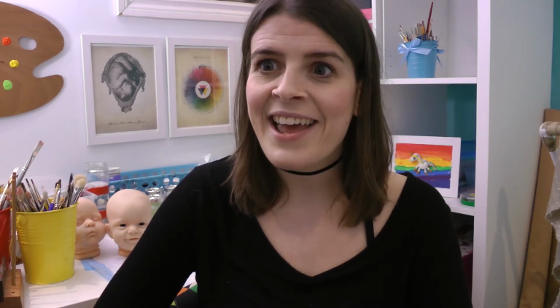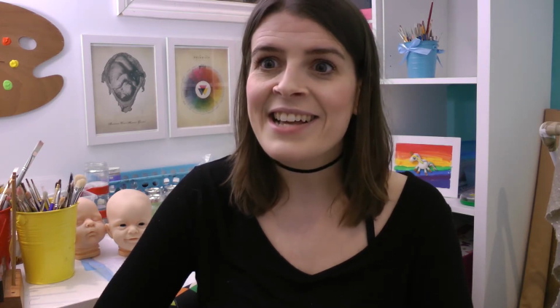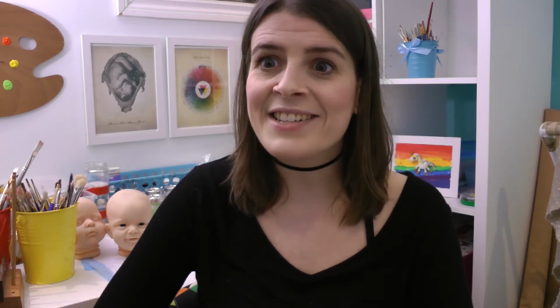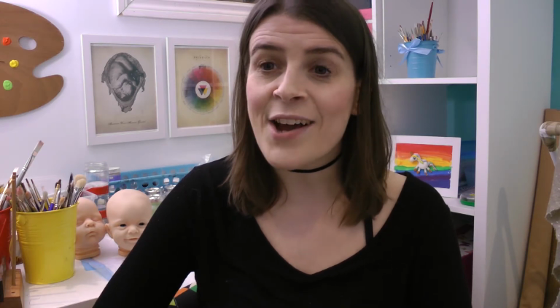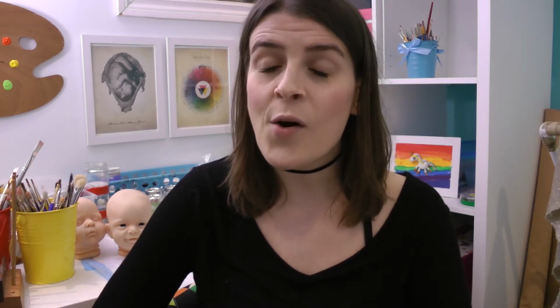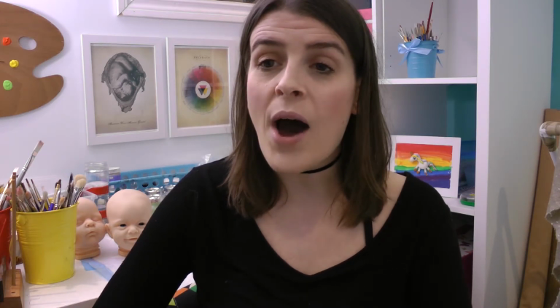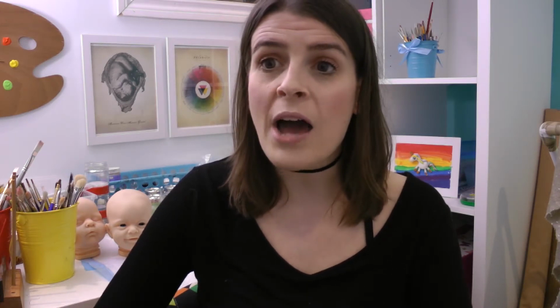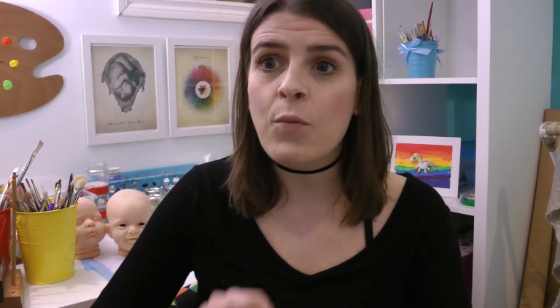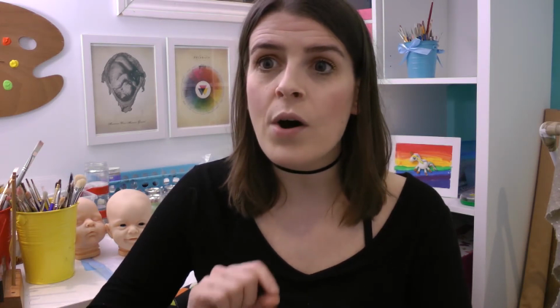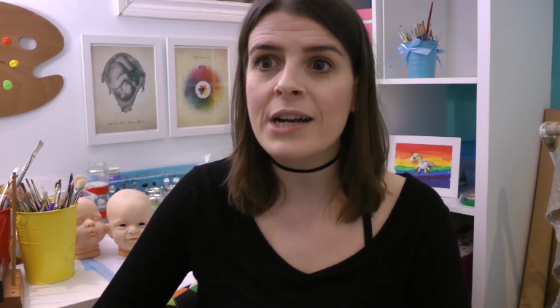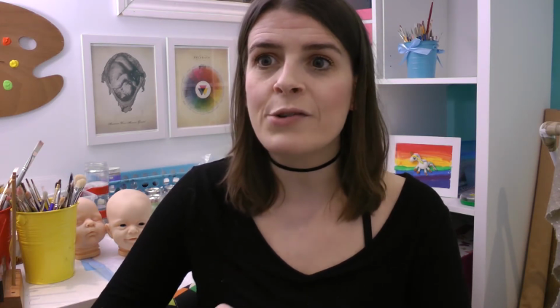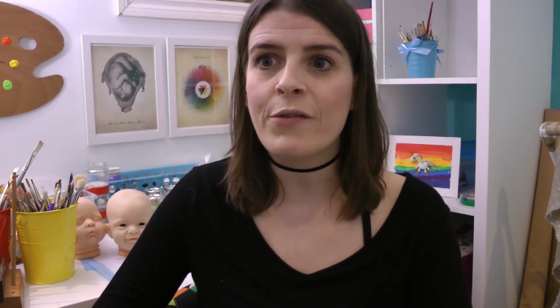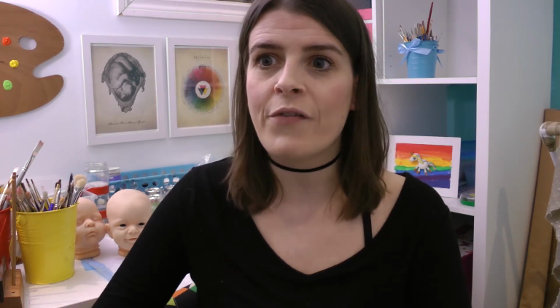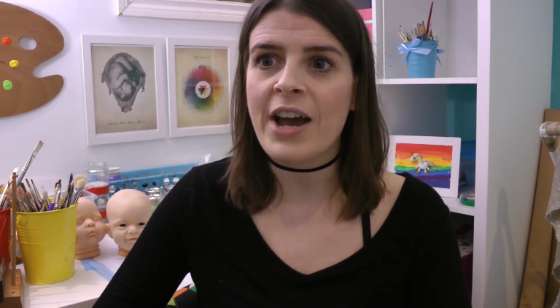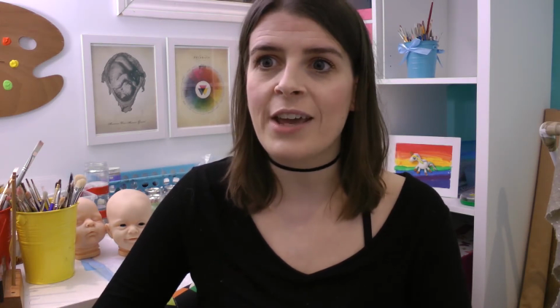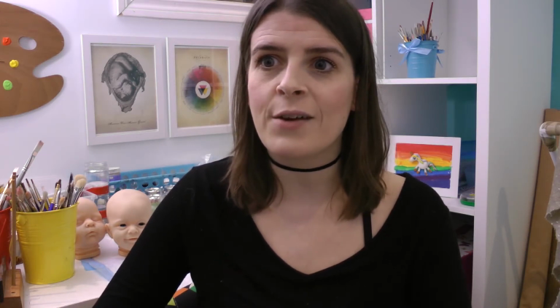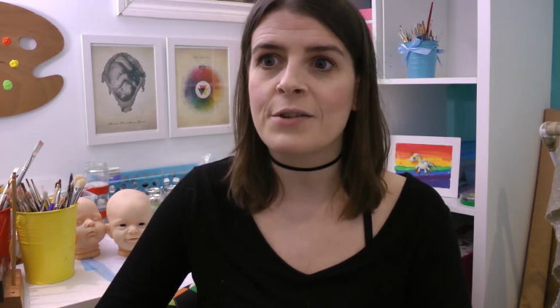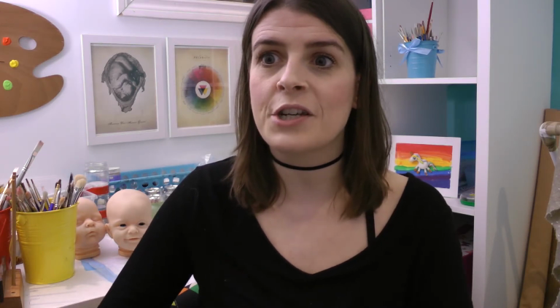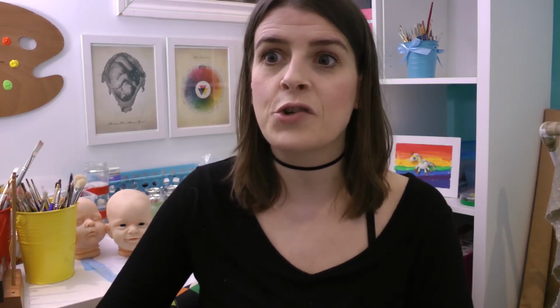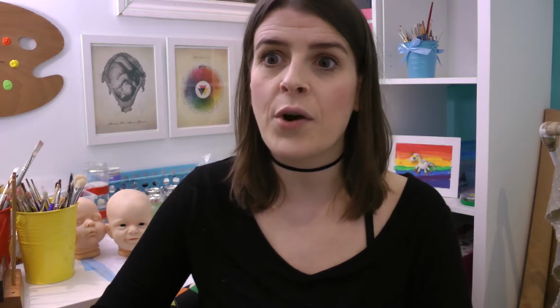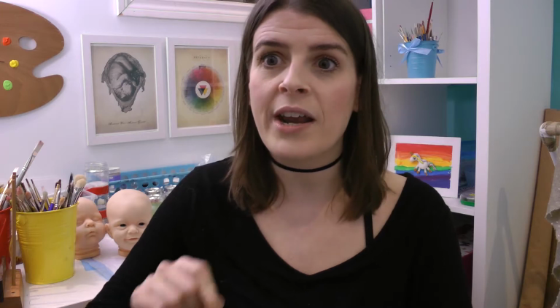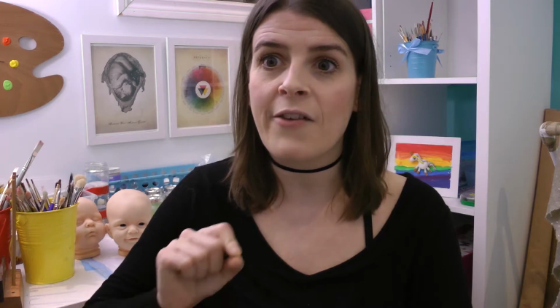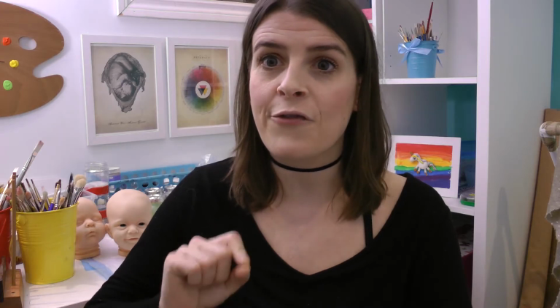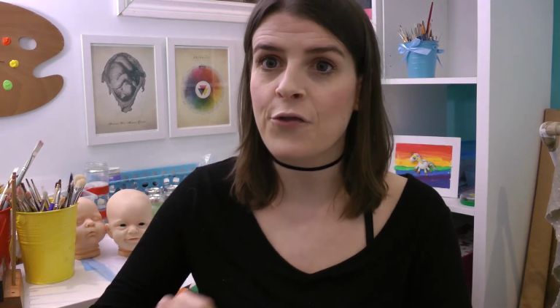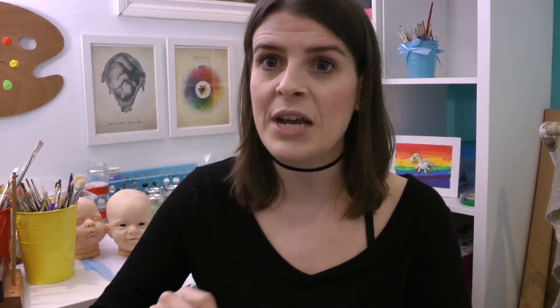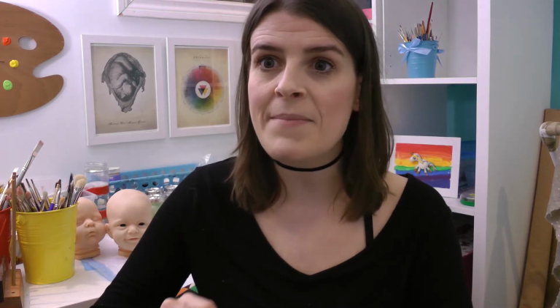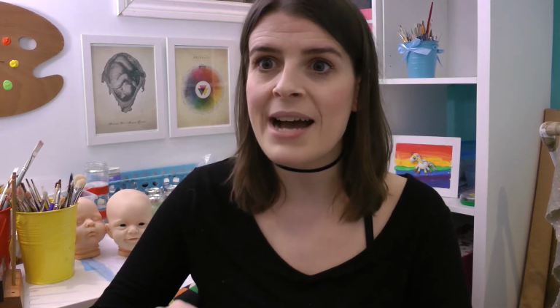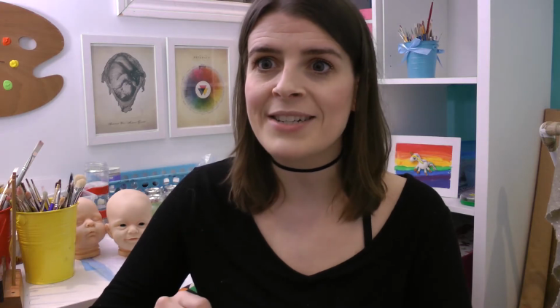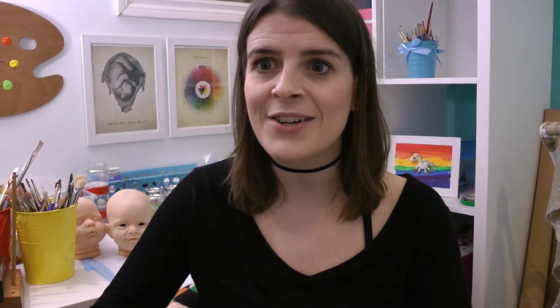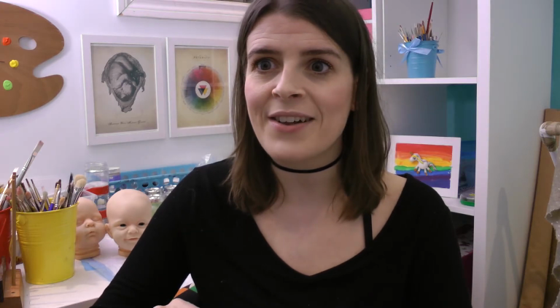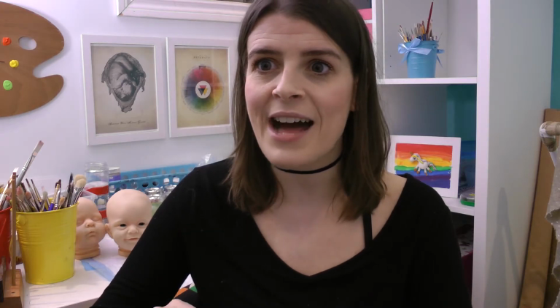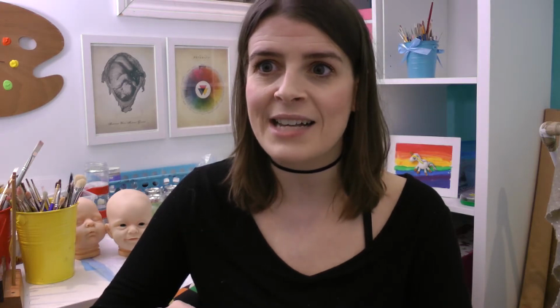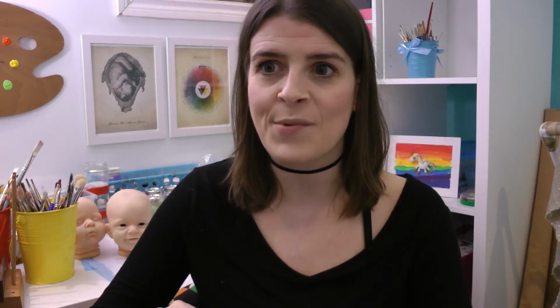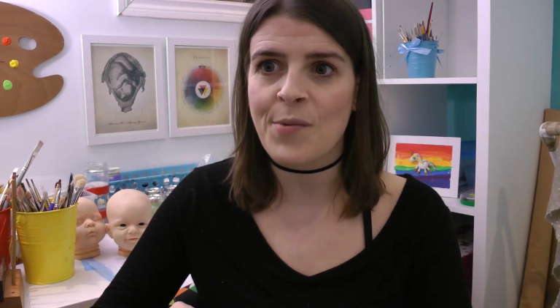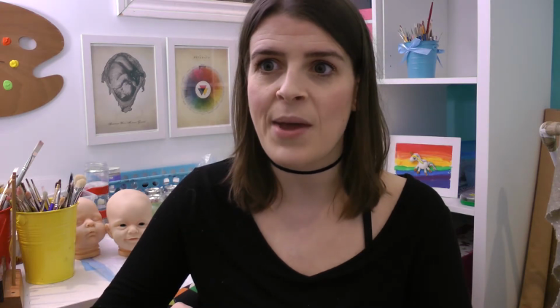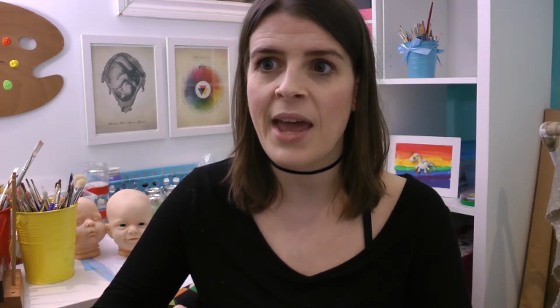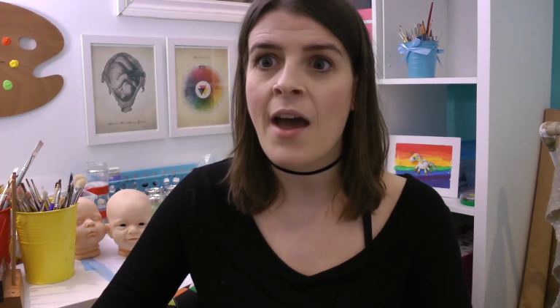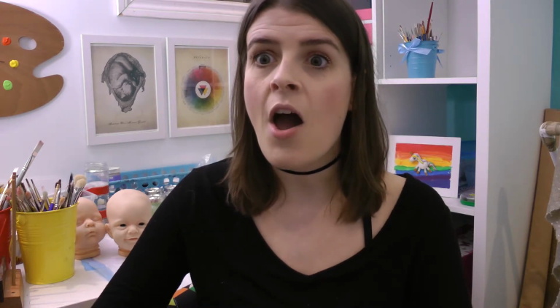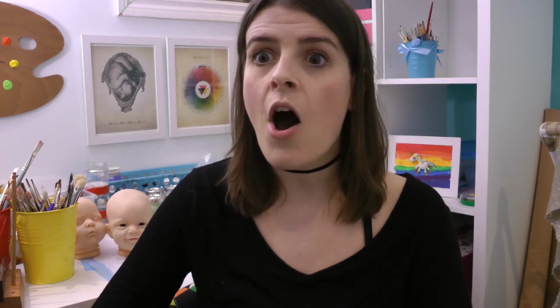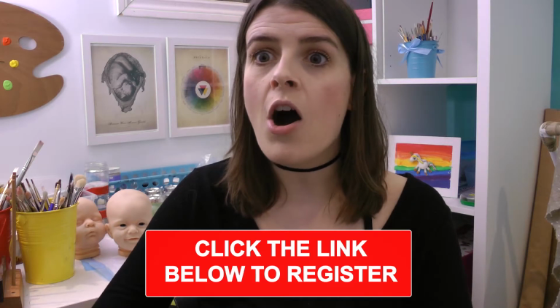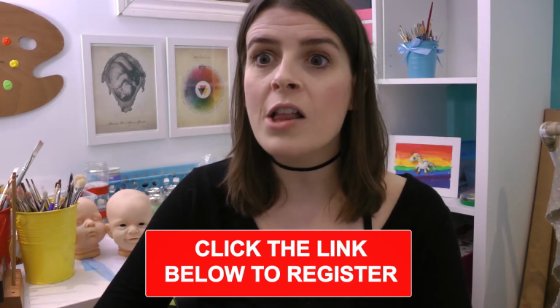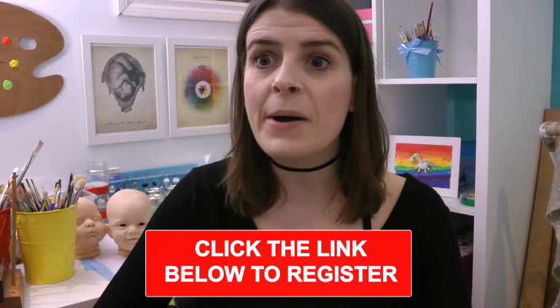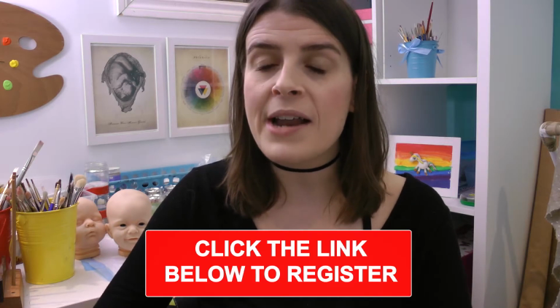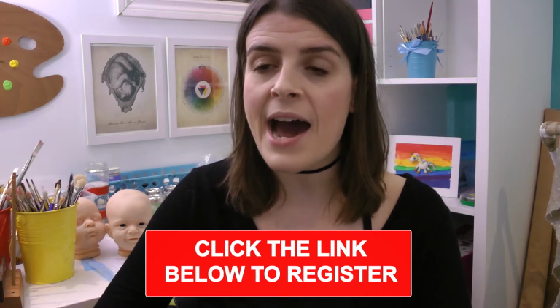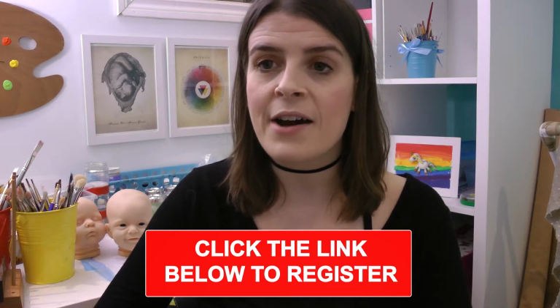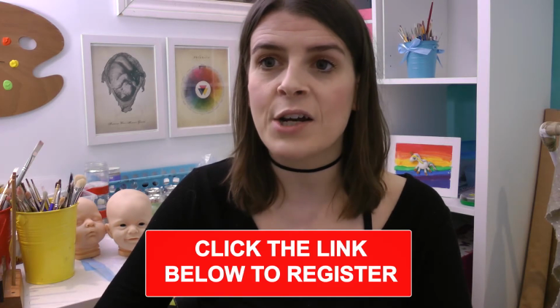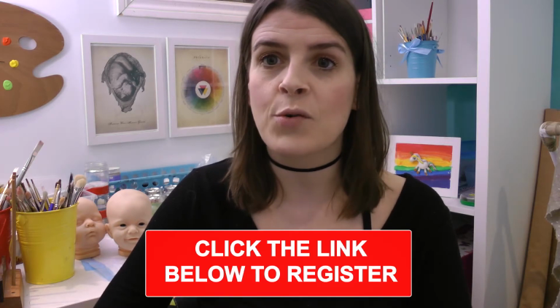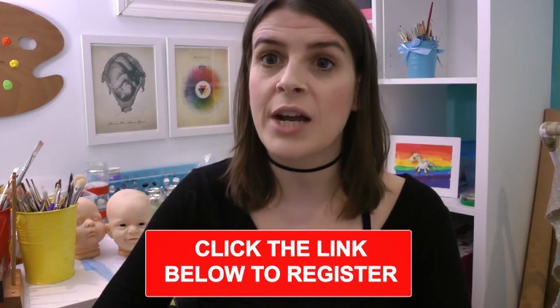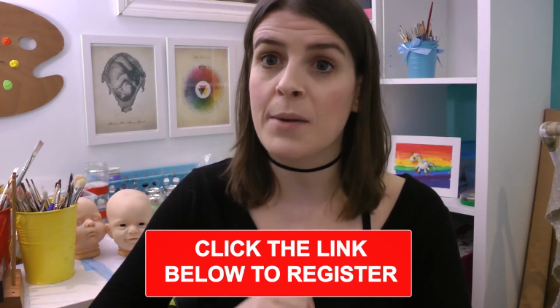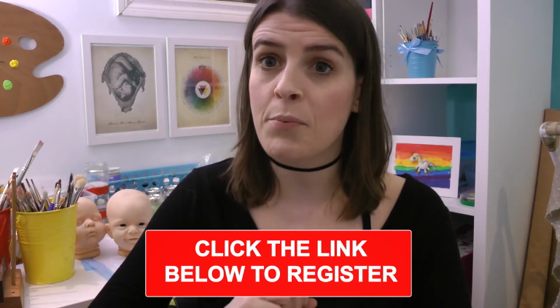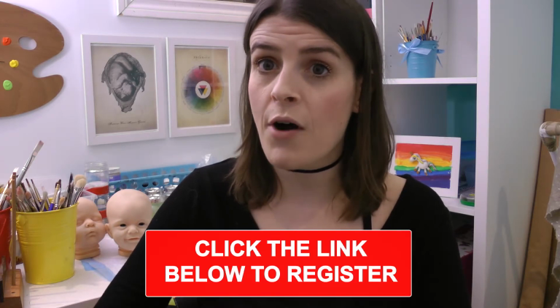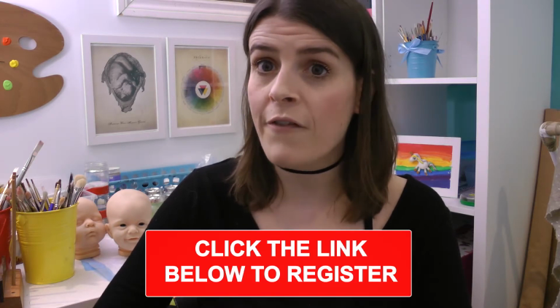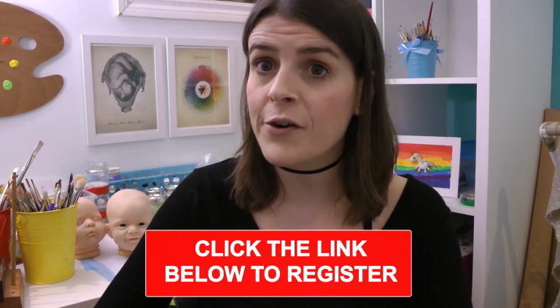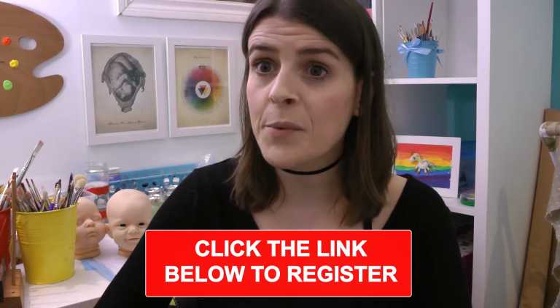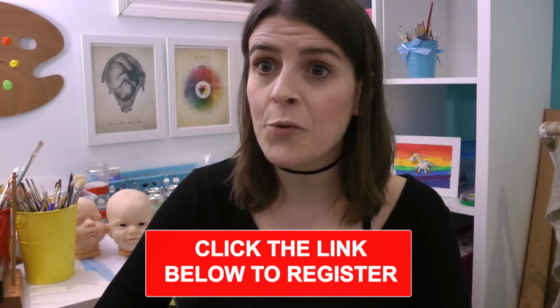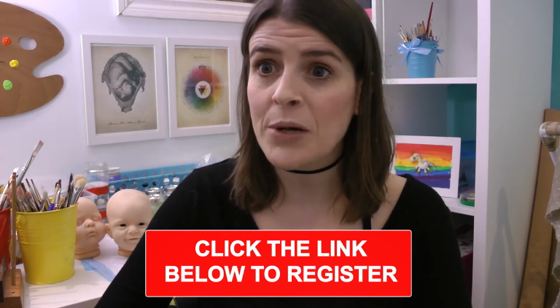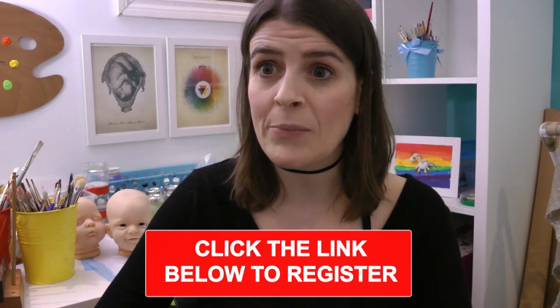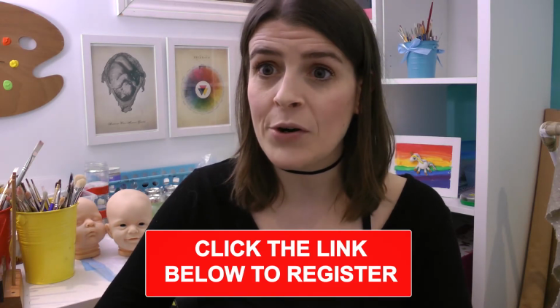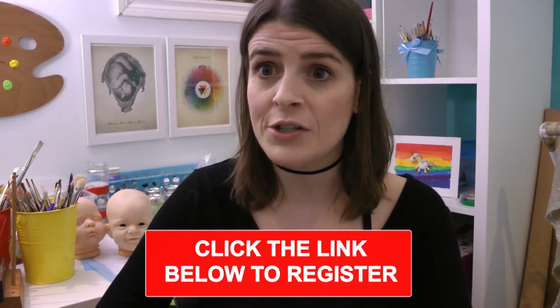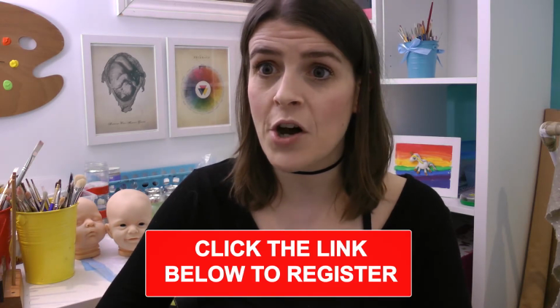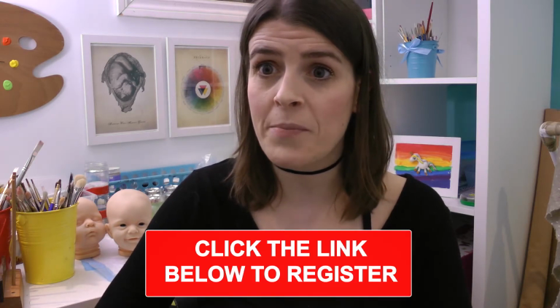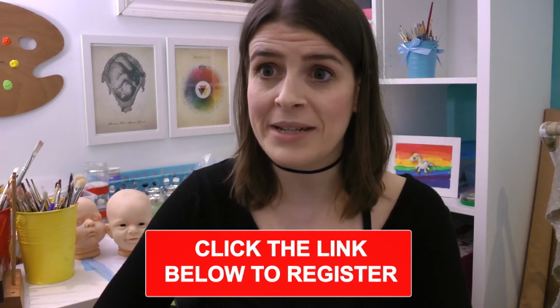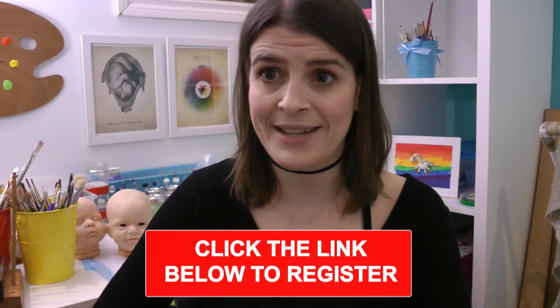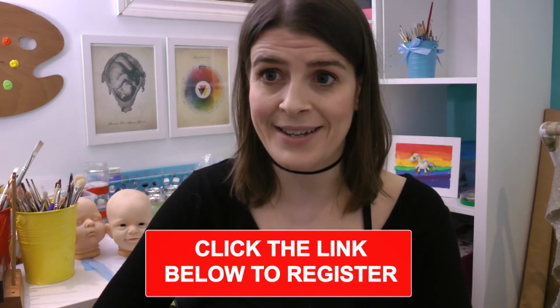So I wanted to invite you to join a free masterclass with me all about how to create a profitable Reborn doll business.